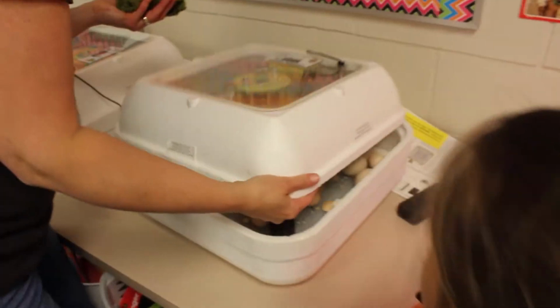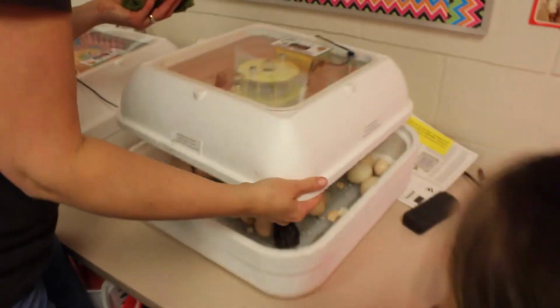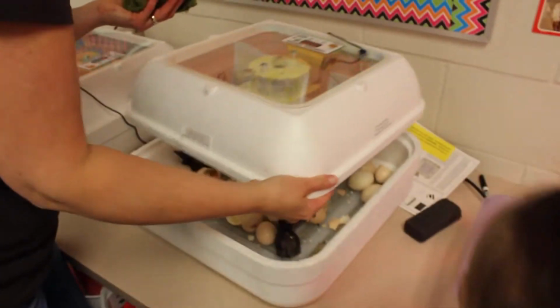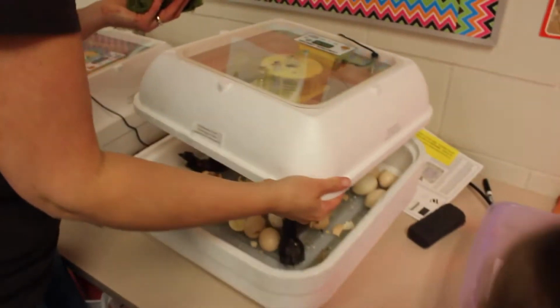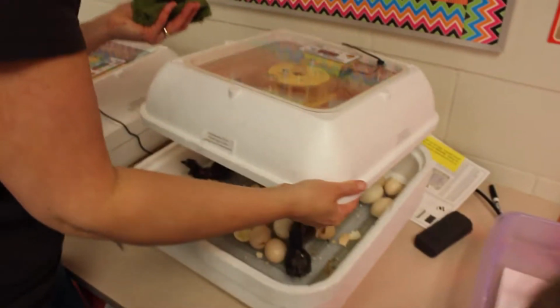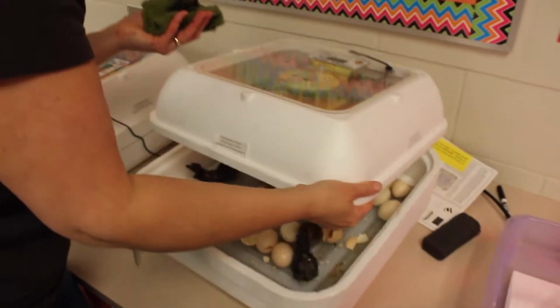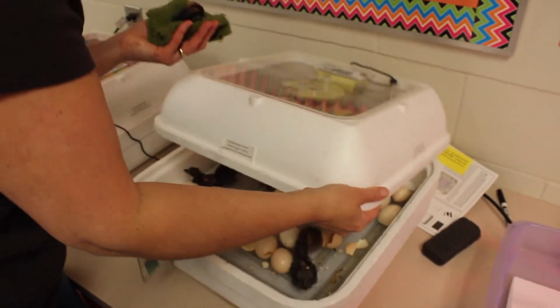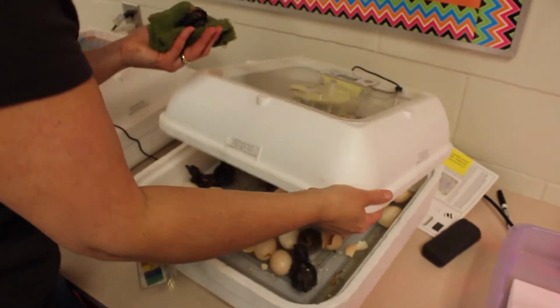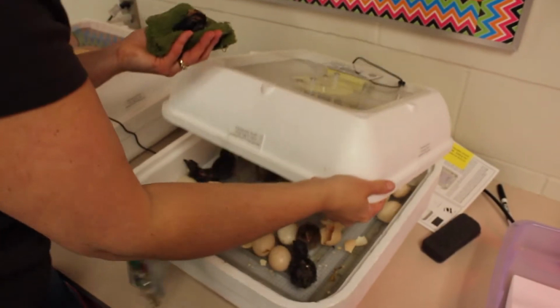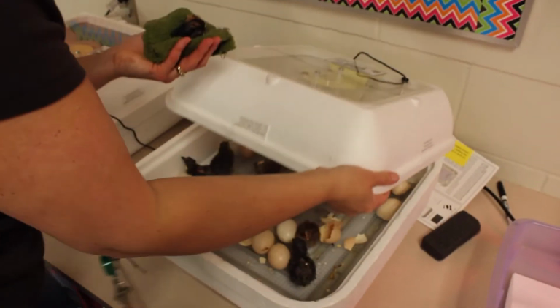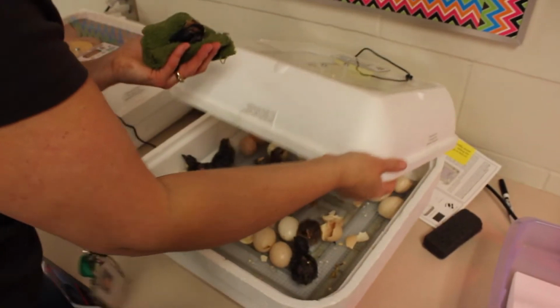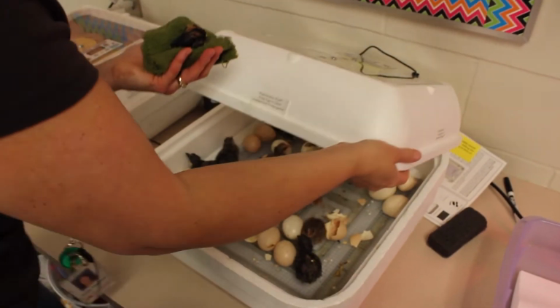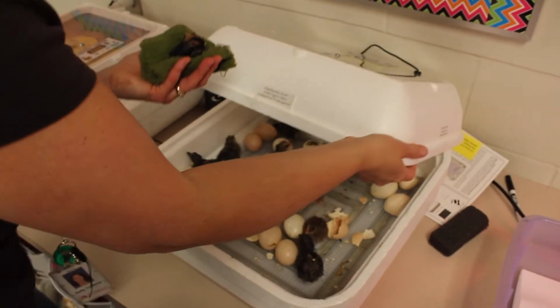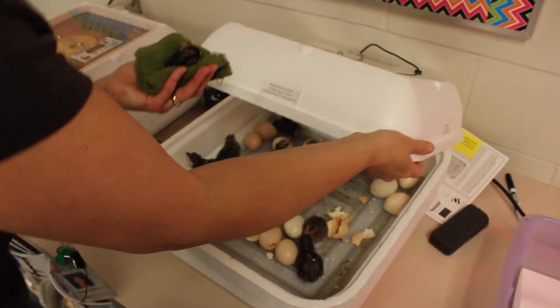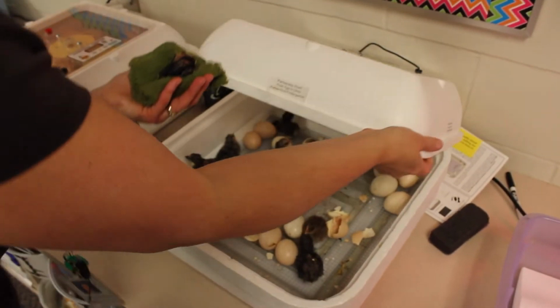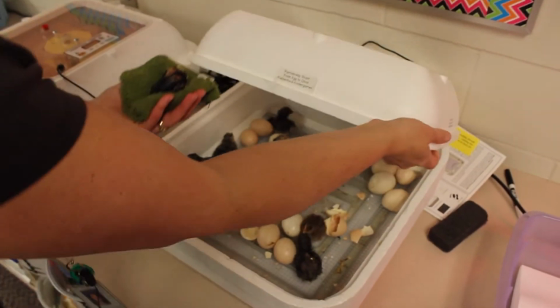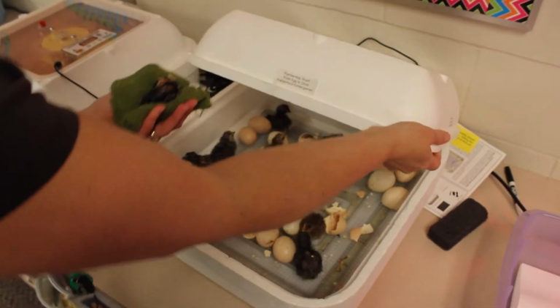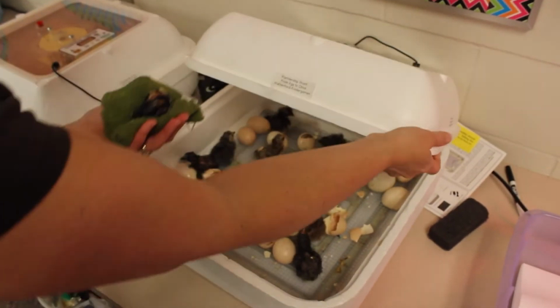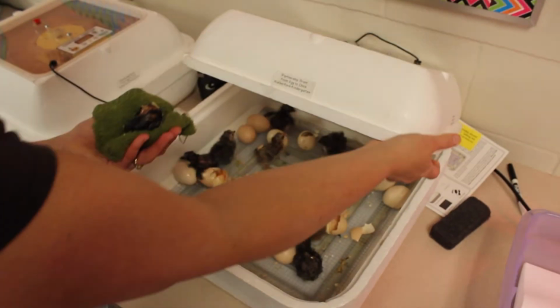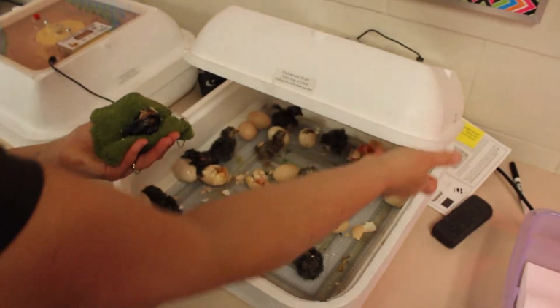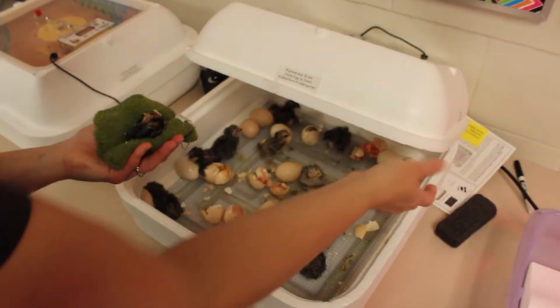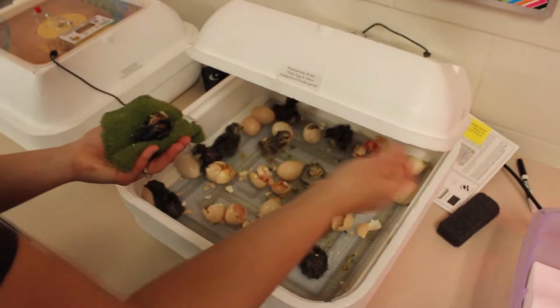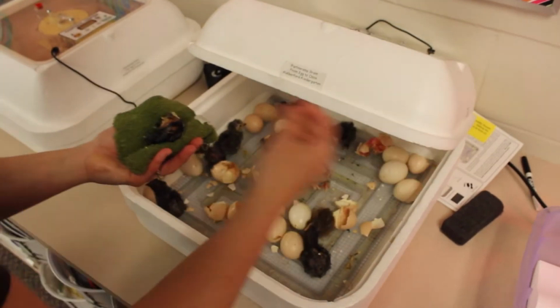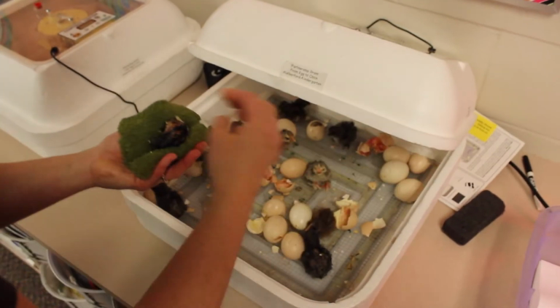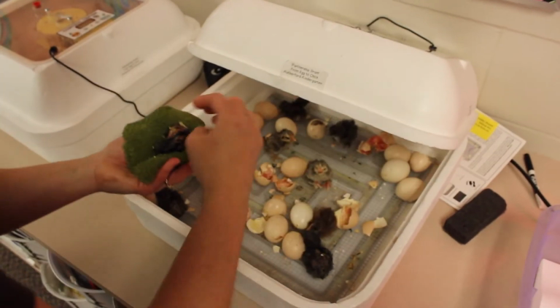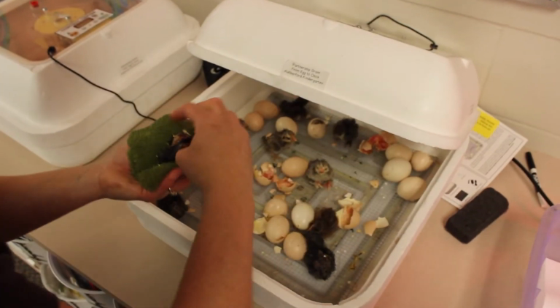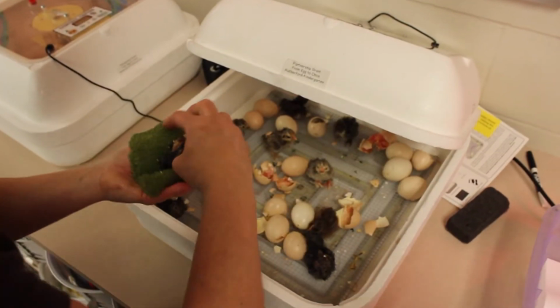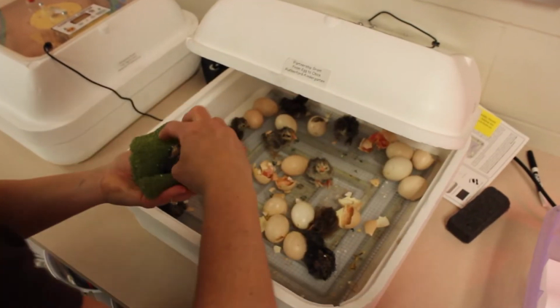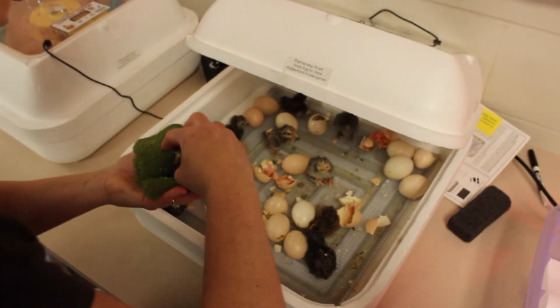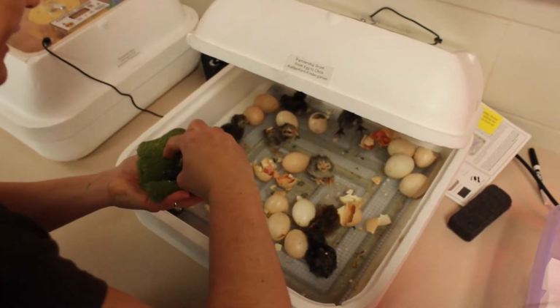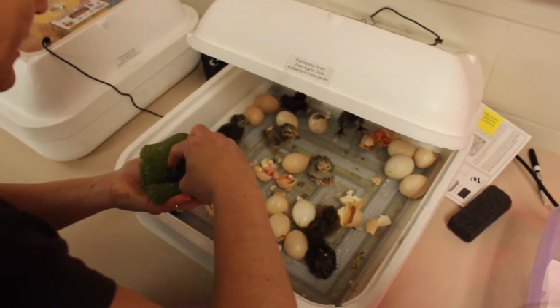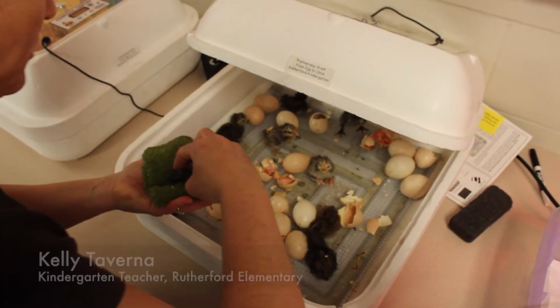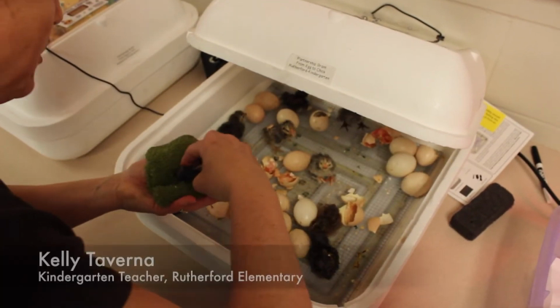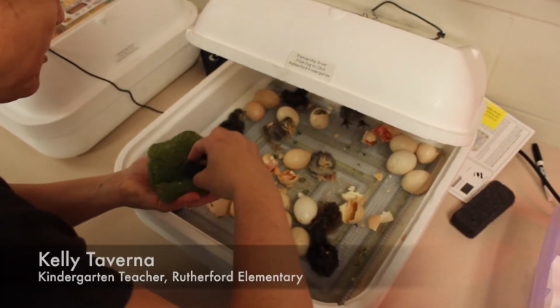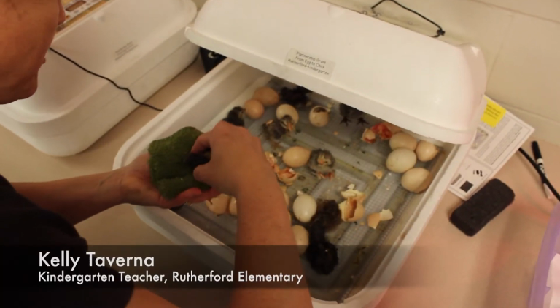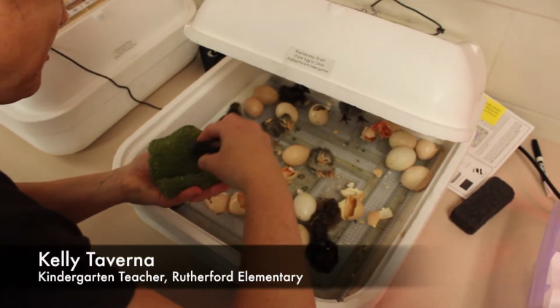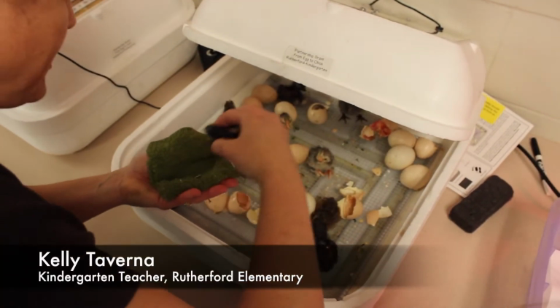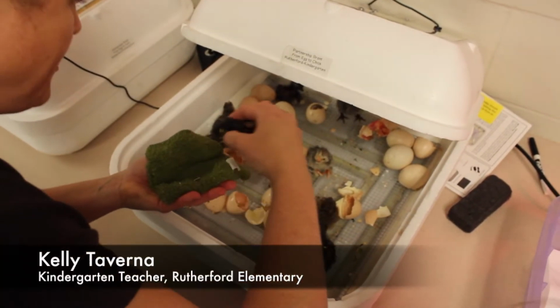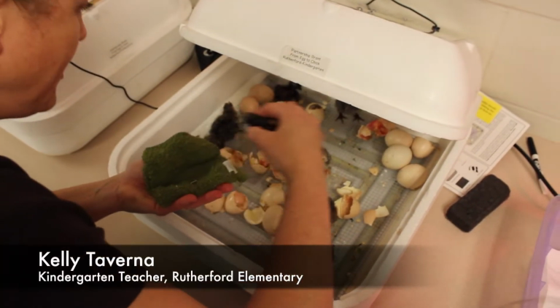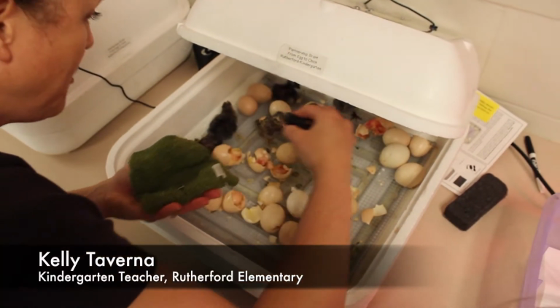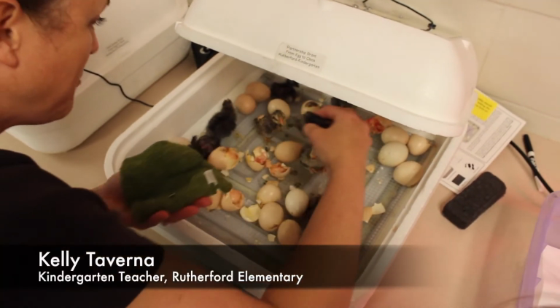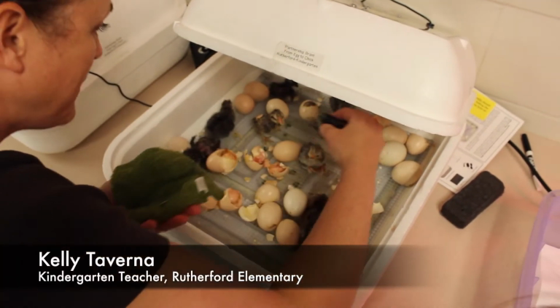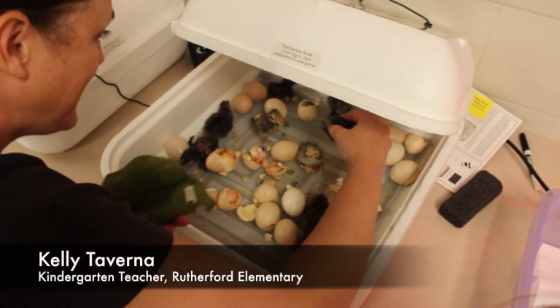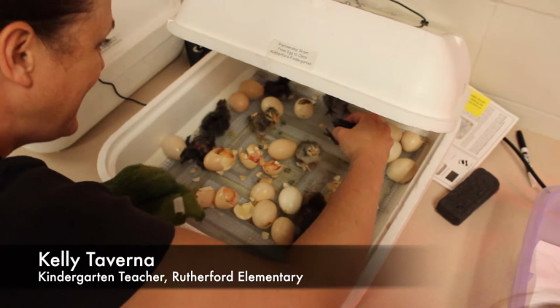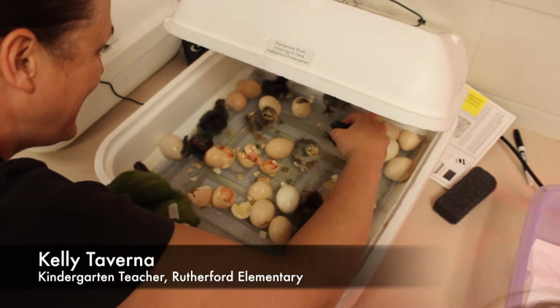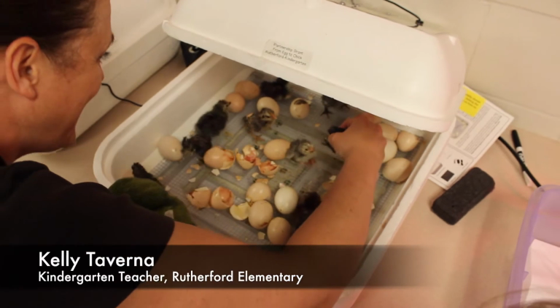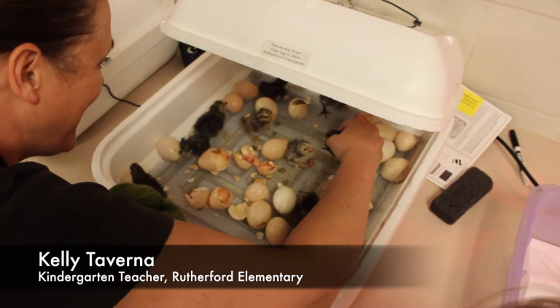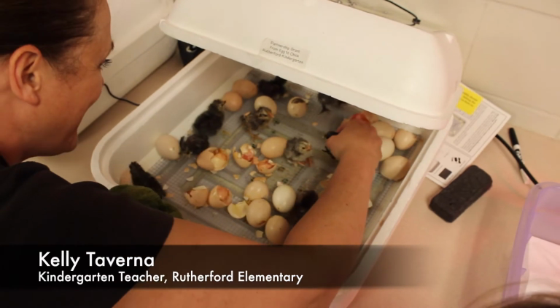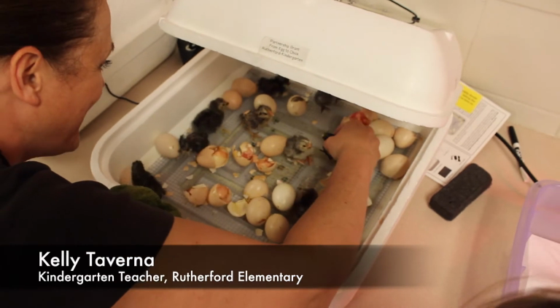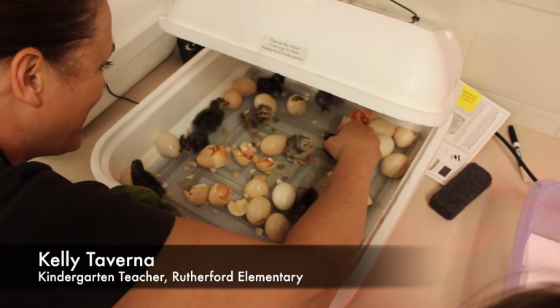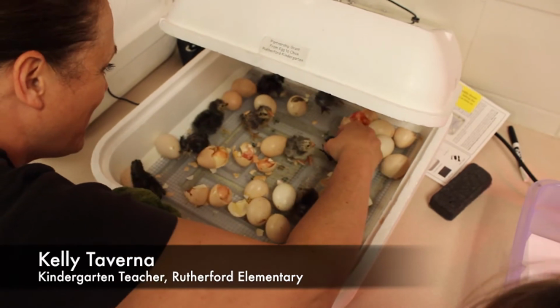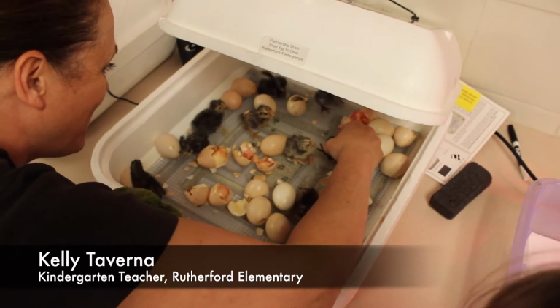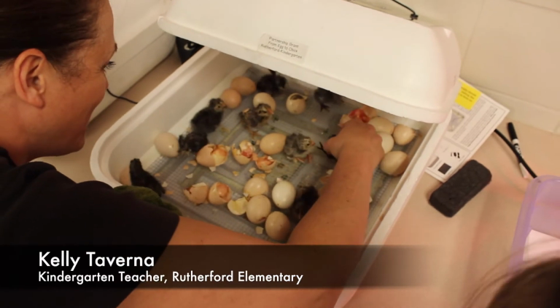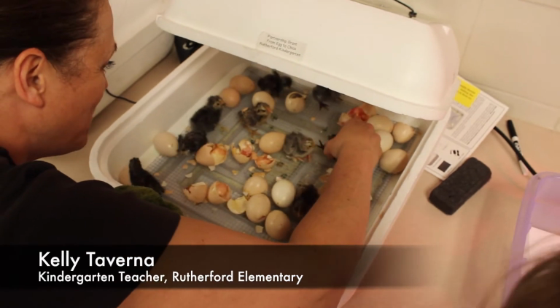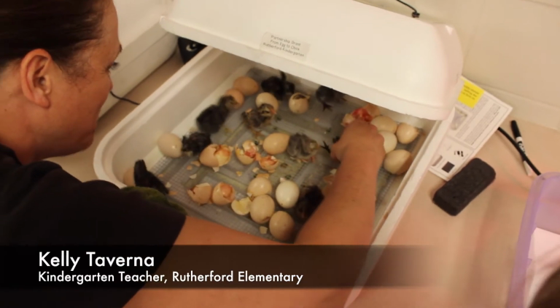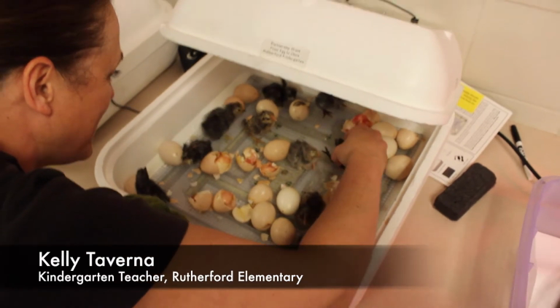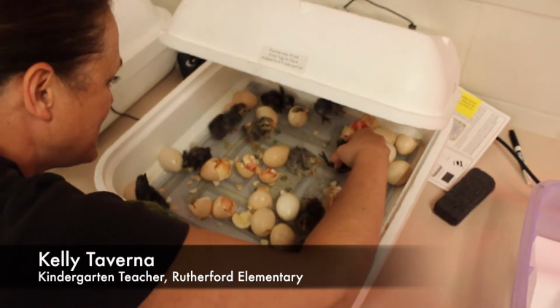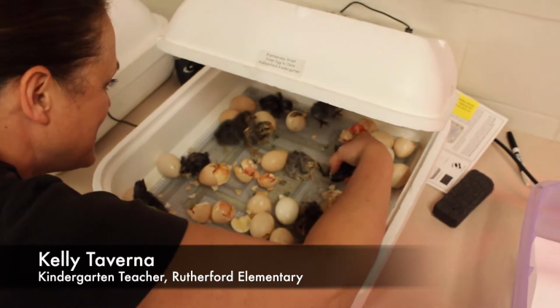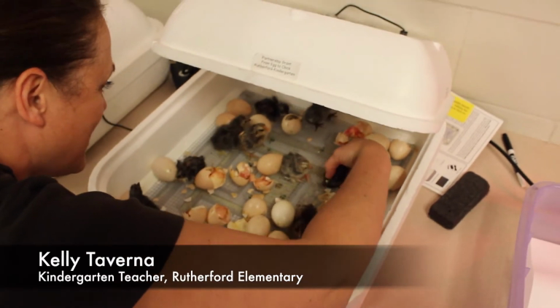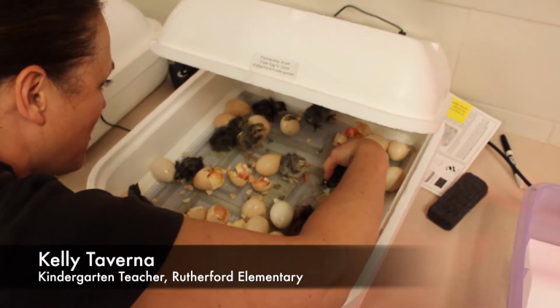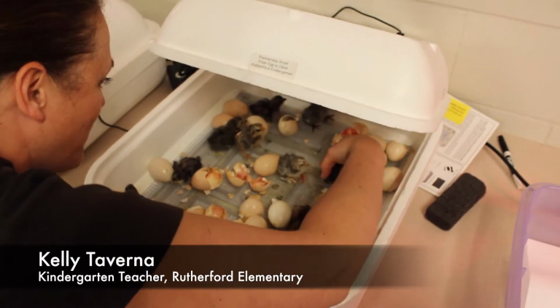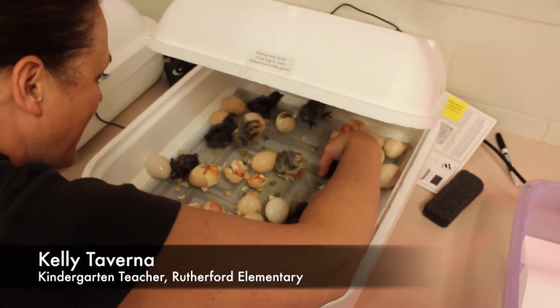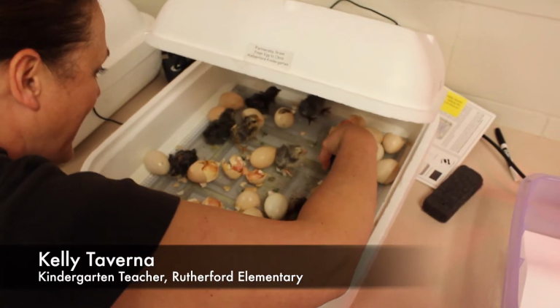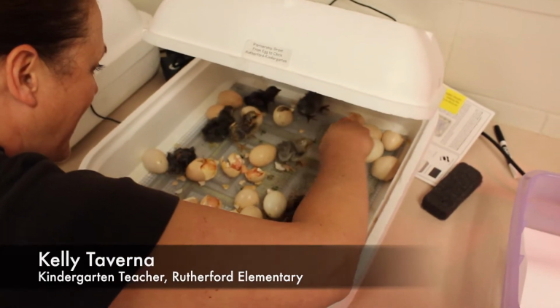We call this the NICU. That's one of the ones that had a little more trouble. Here you go, buddy. You rest now, okay?